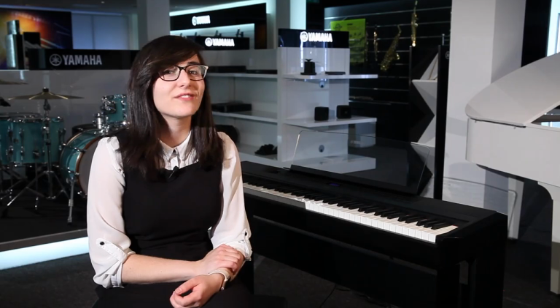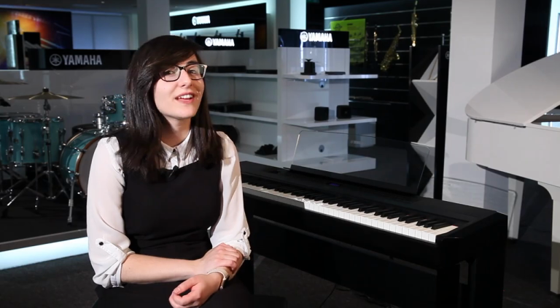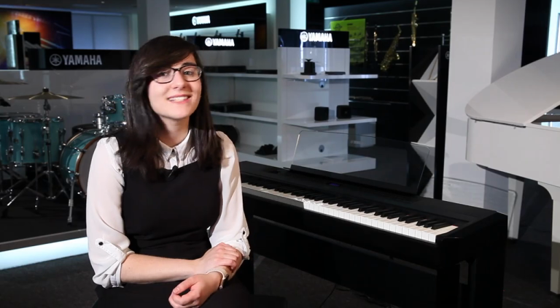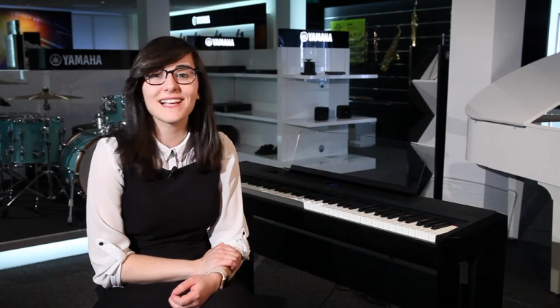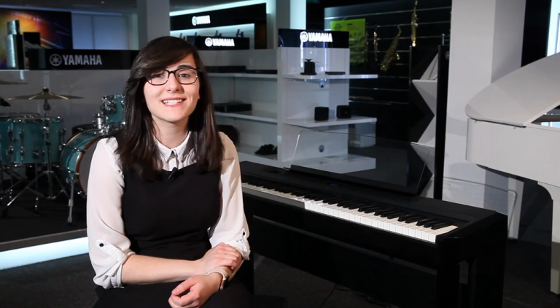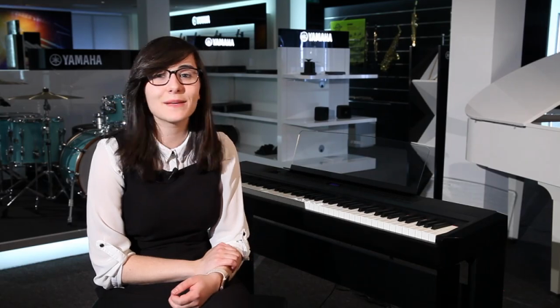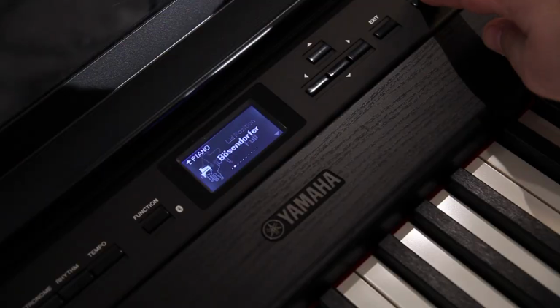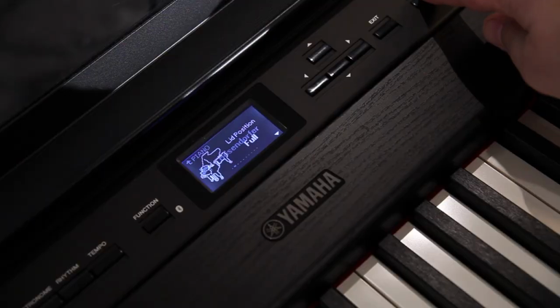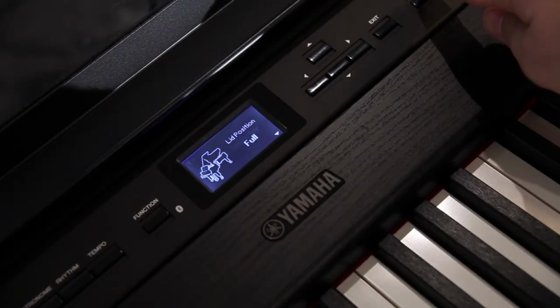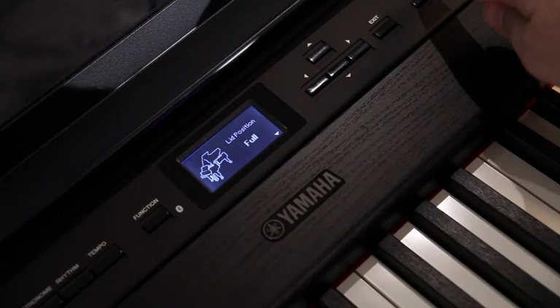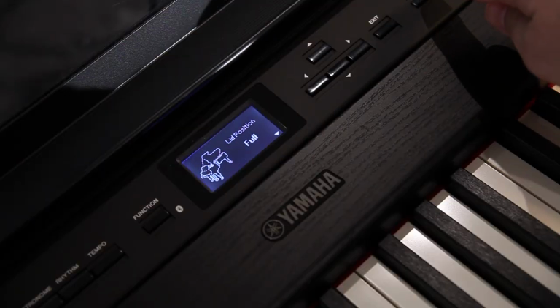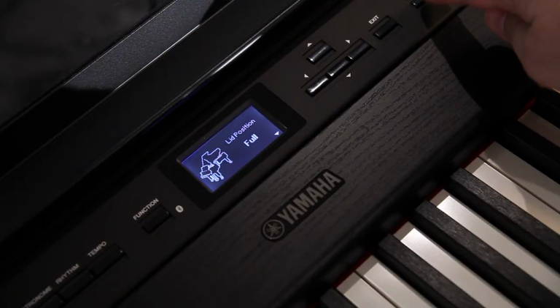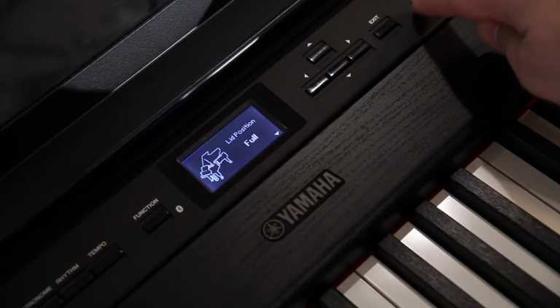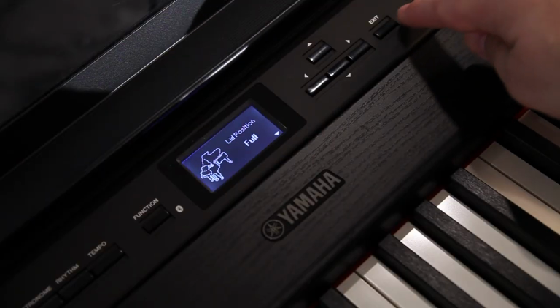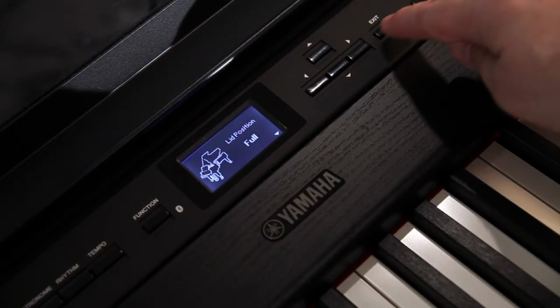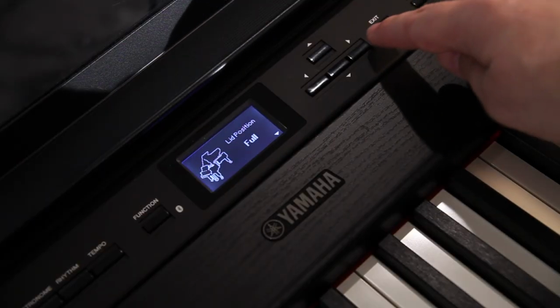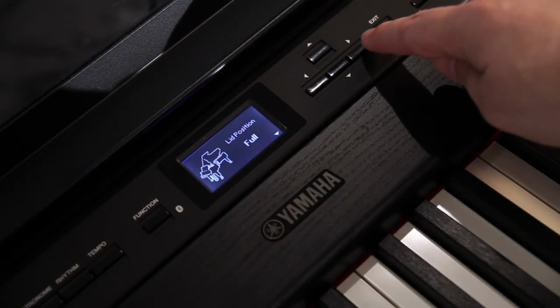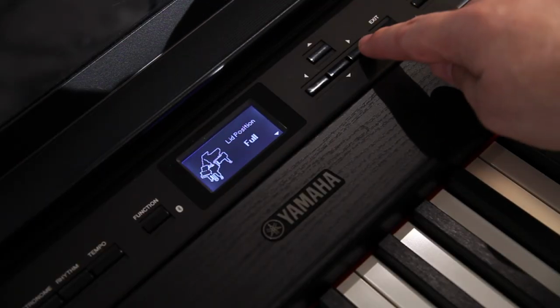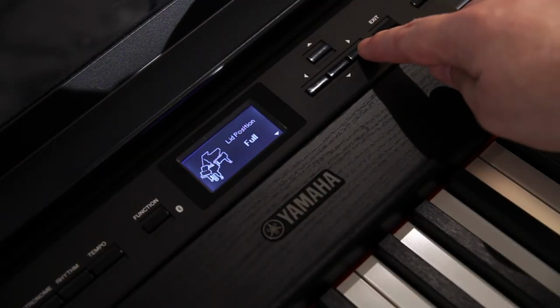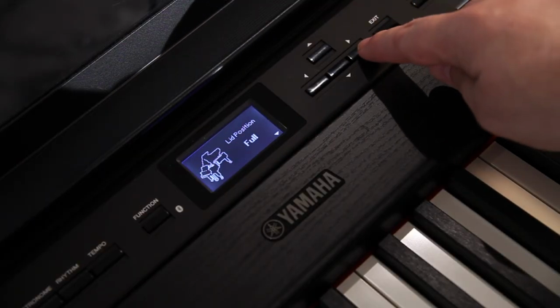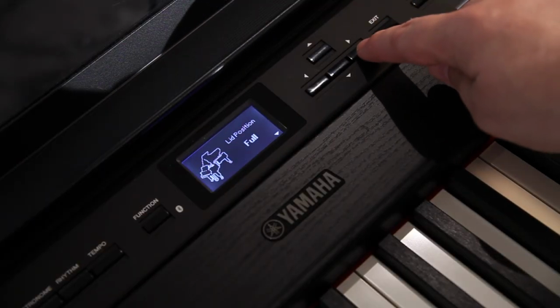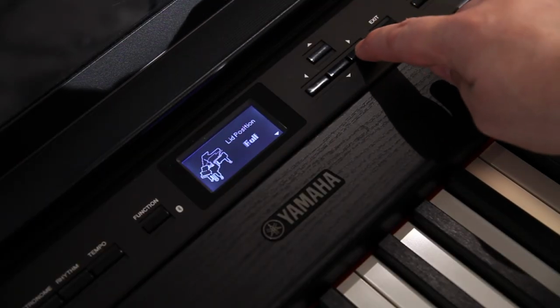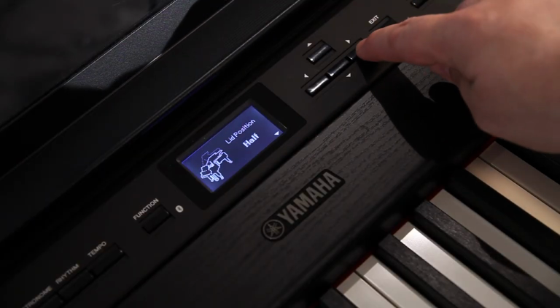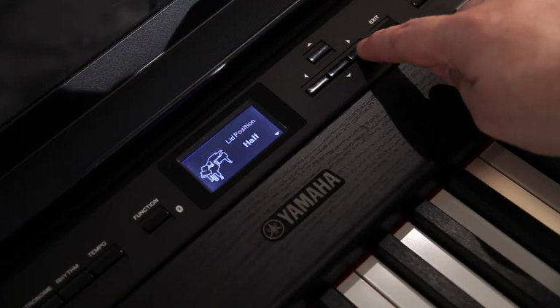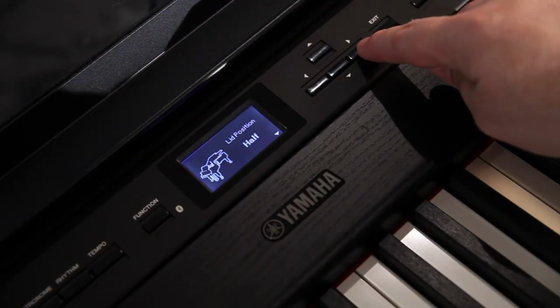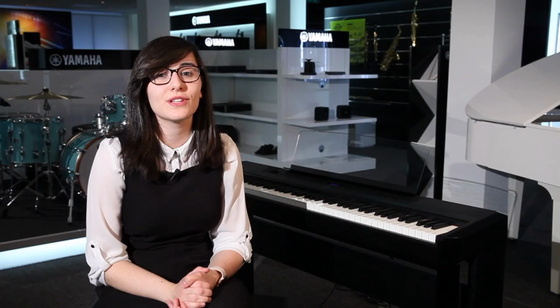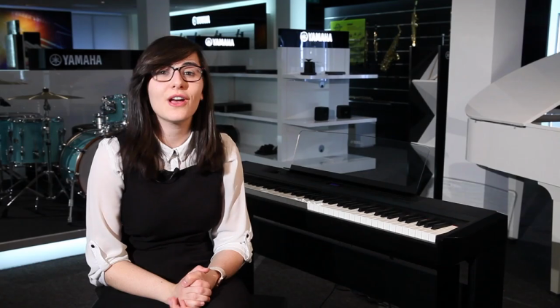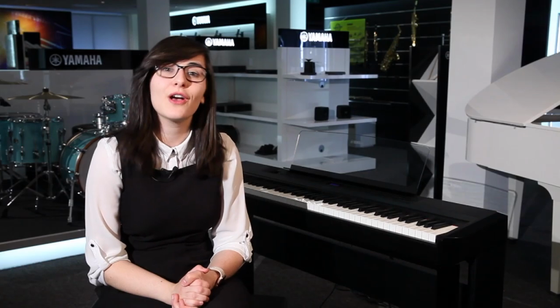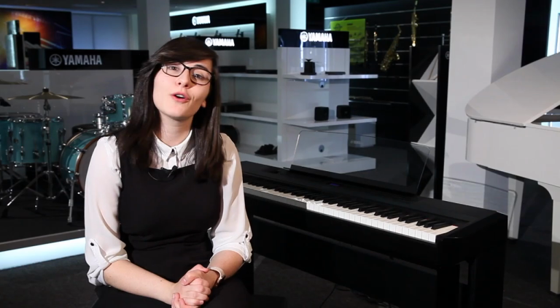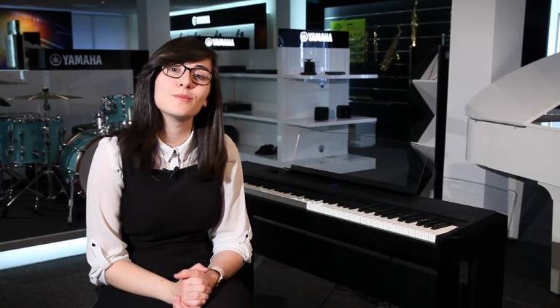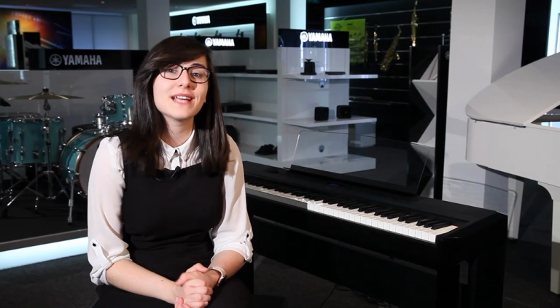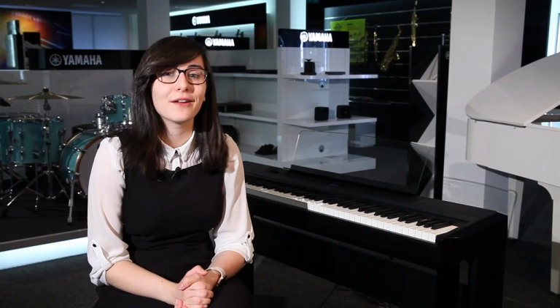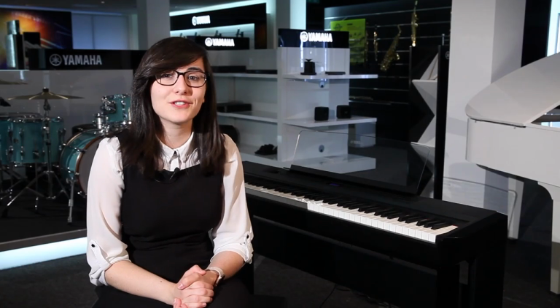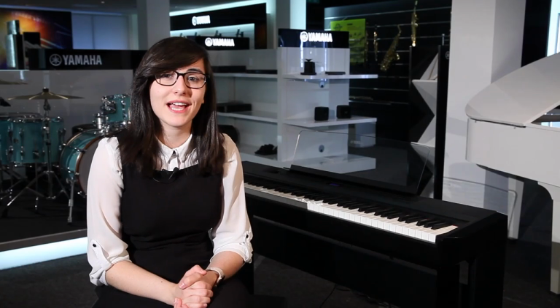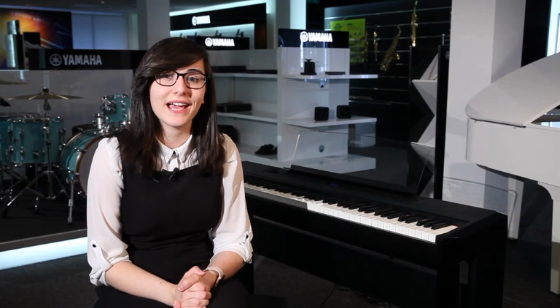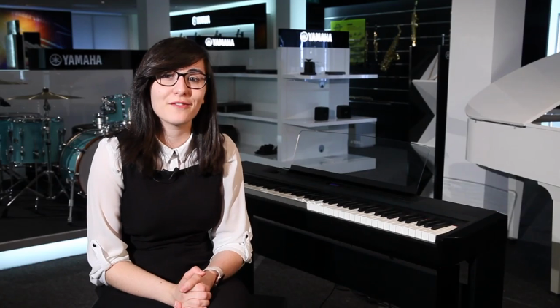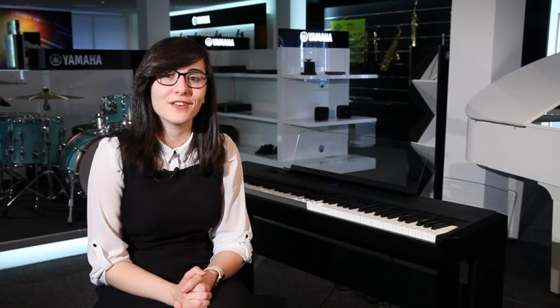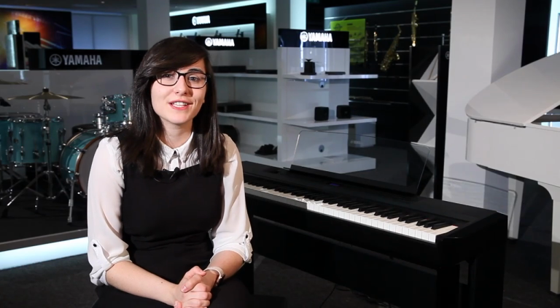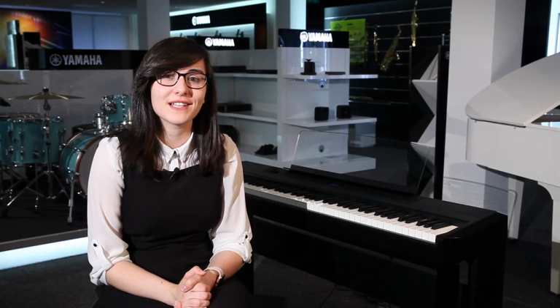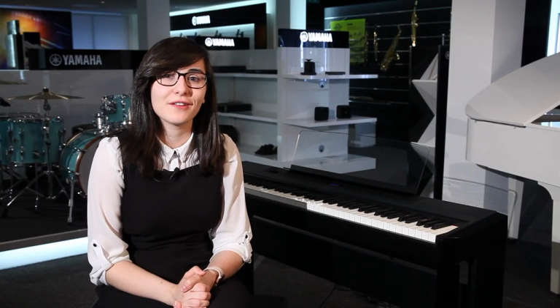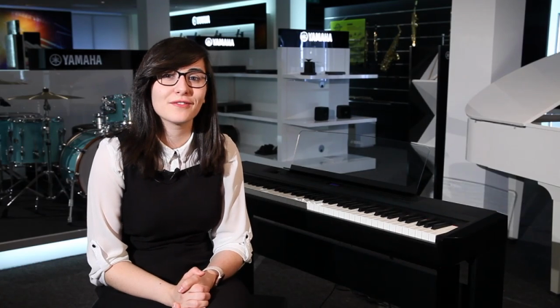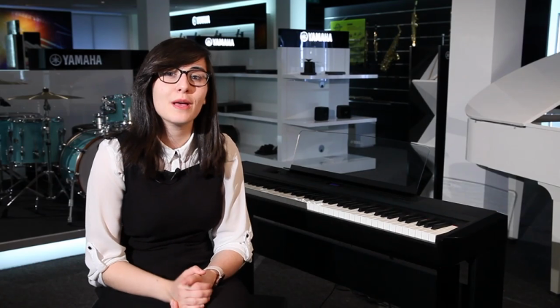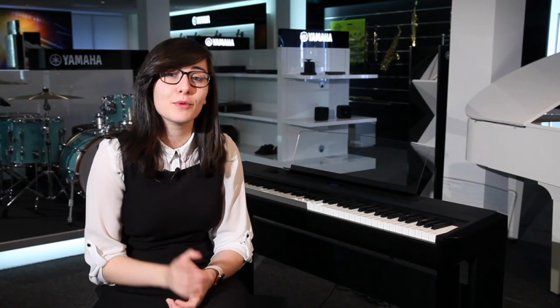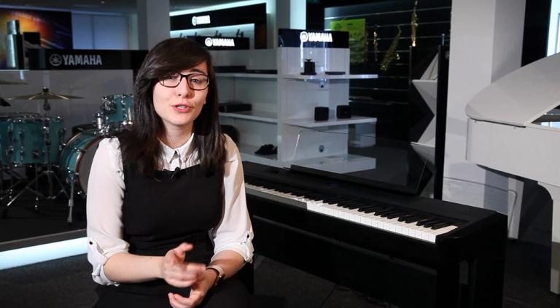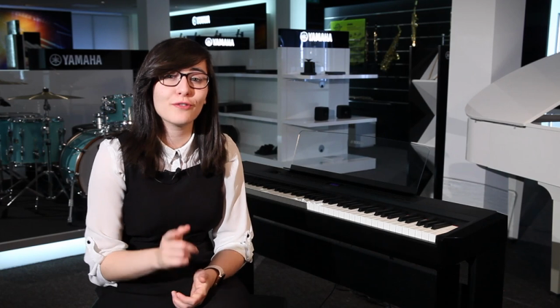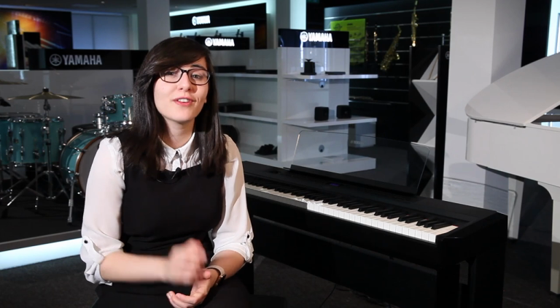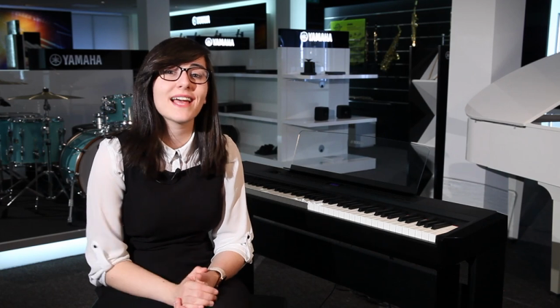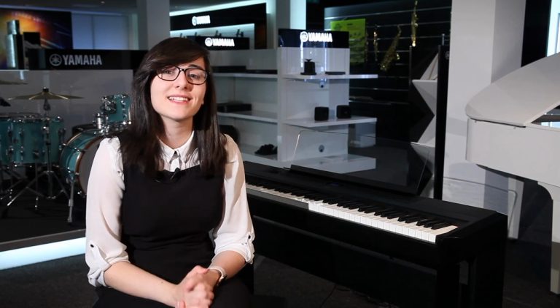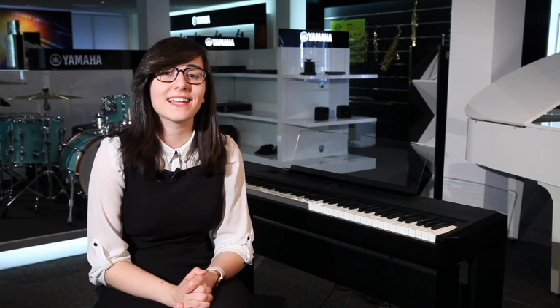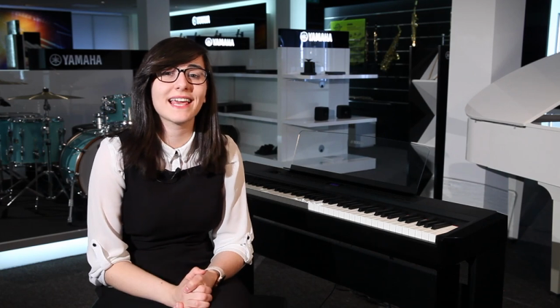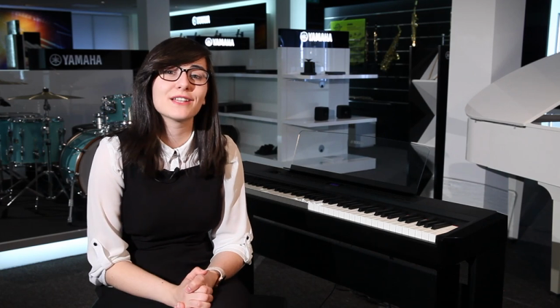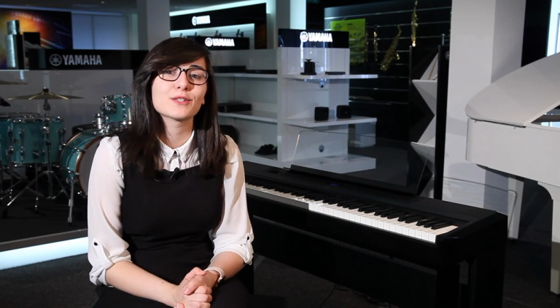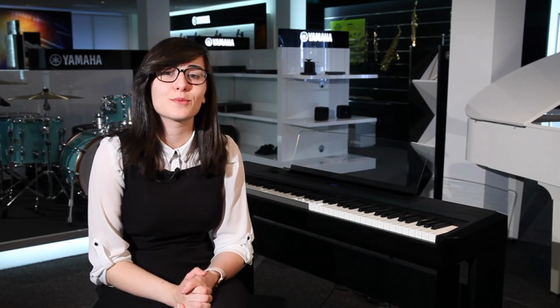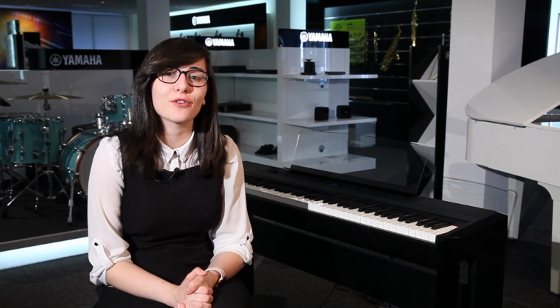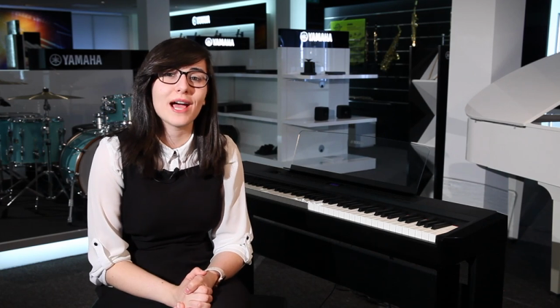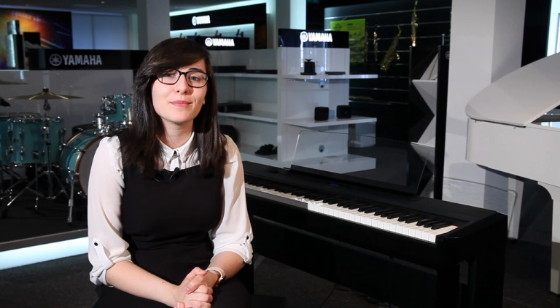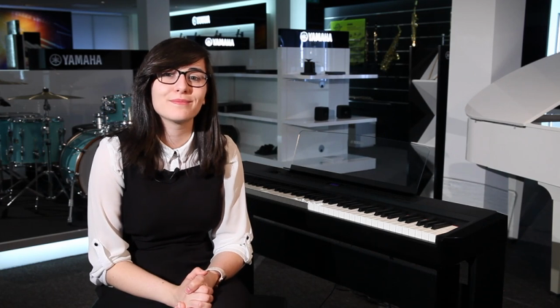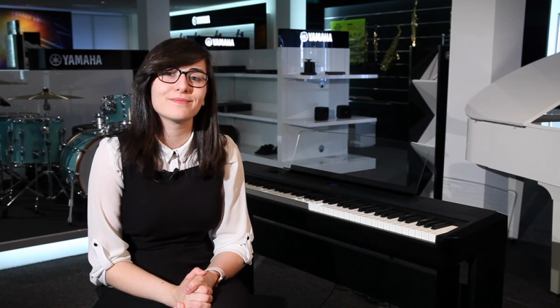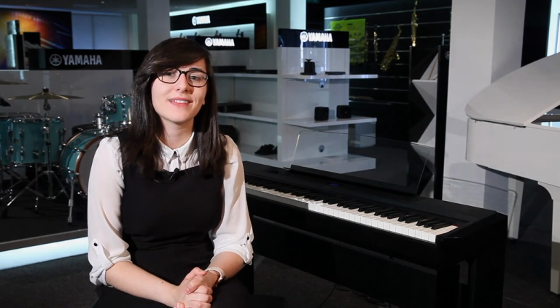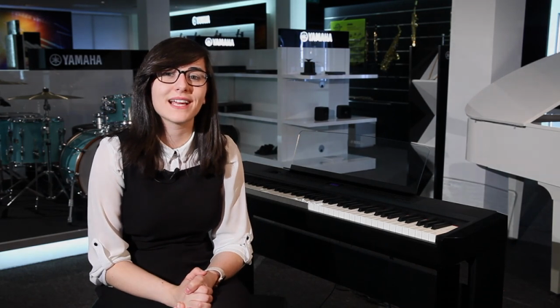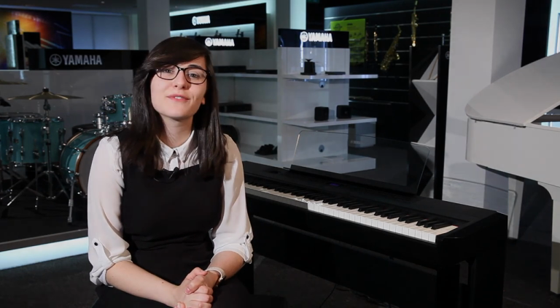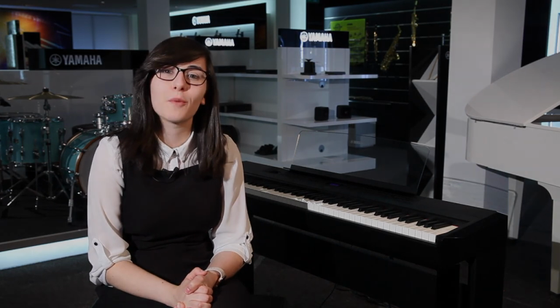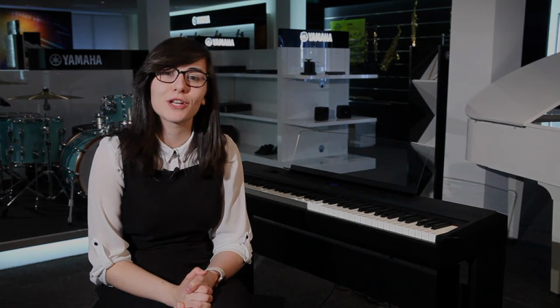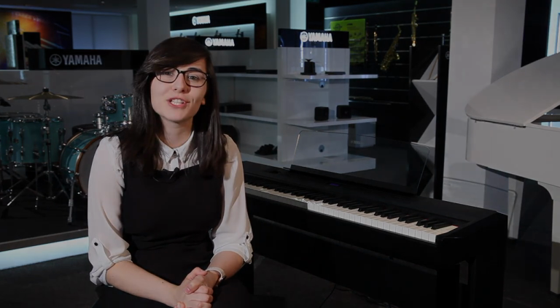It's a fantastic piano, really nice and easy and simple to use. Come down and check it out for yourself. Don't forget to like and subscribe — thanks for watching.